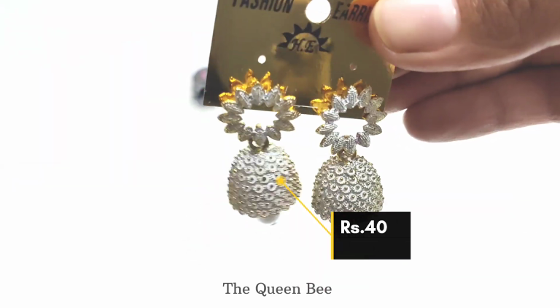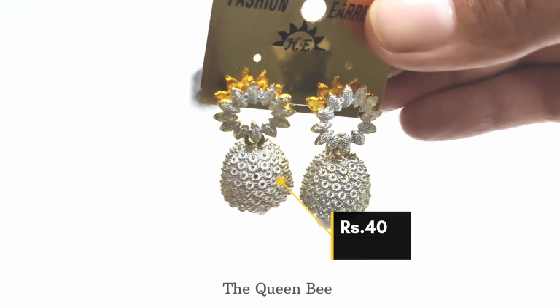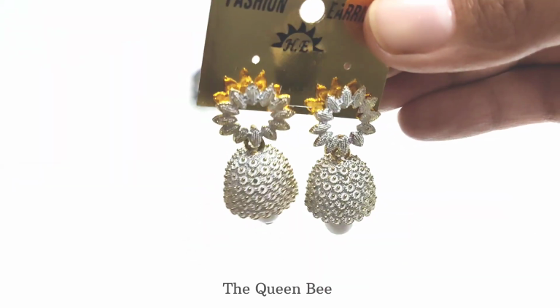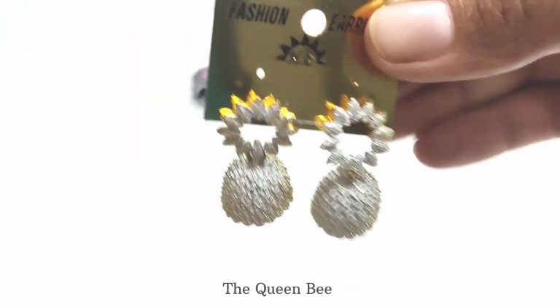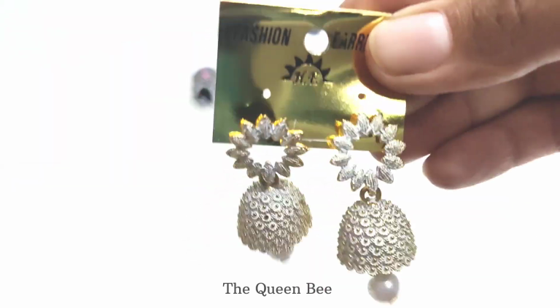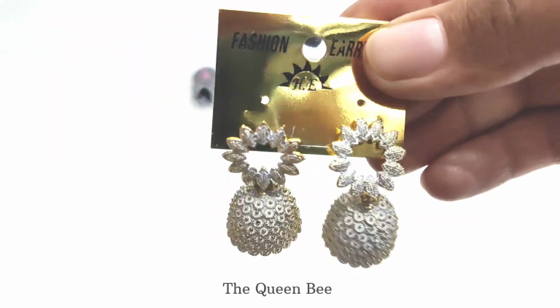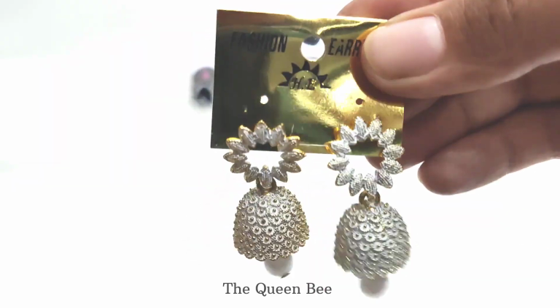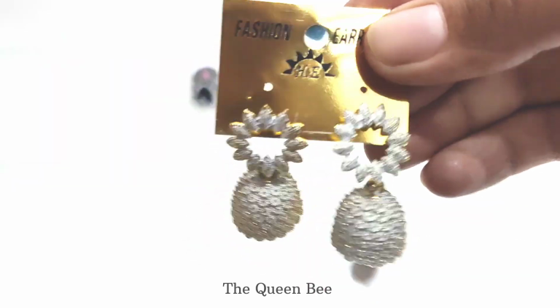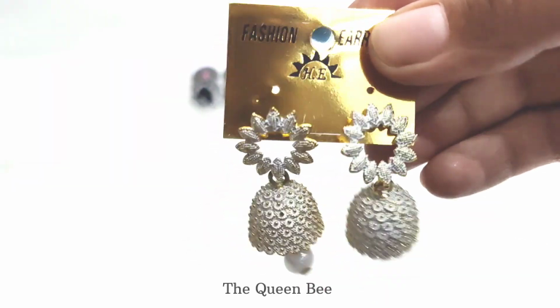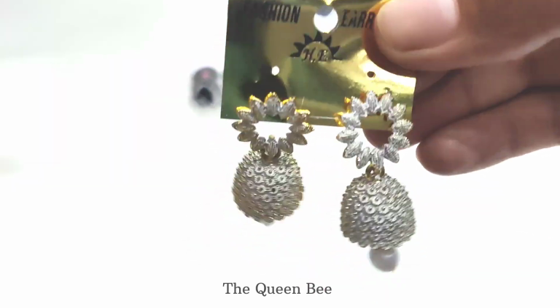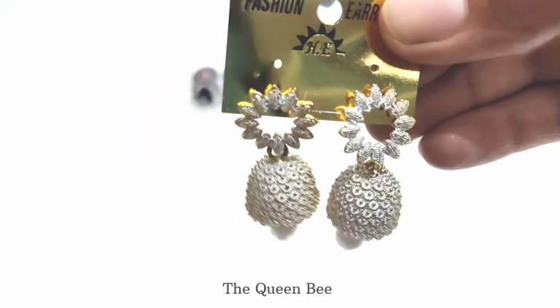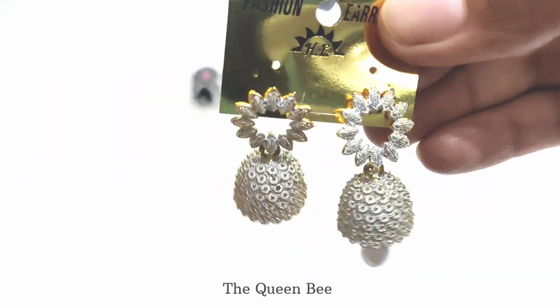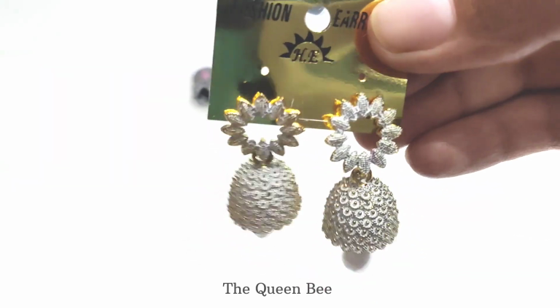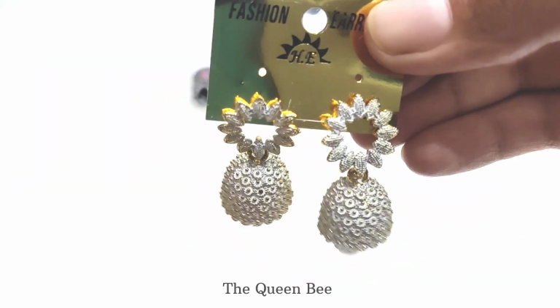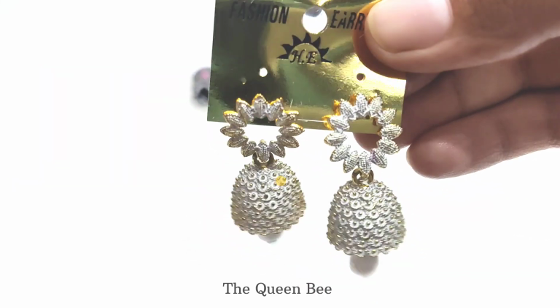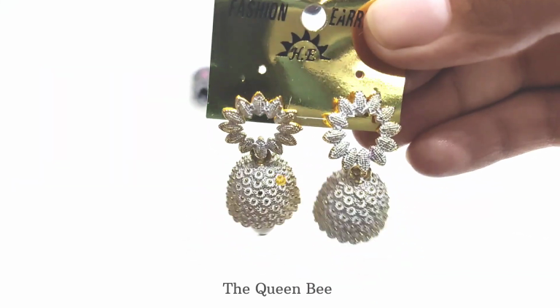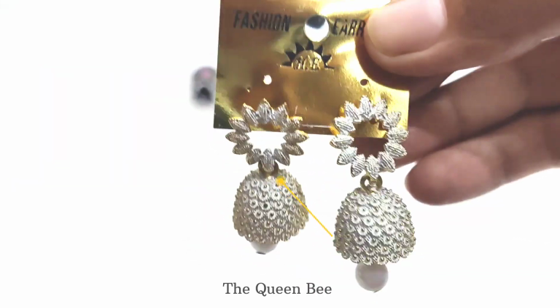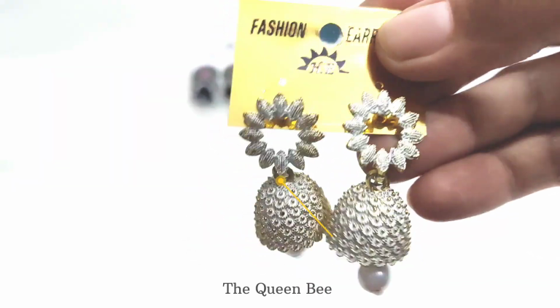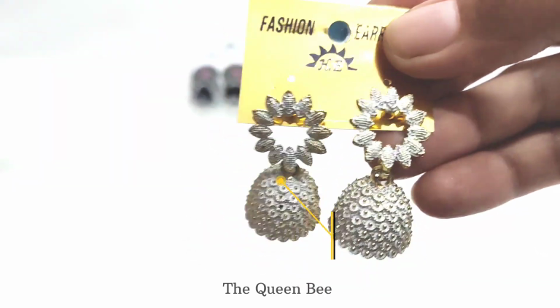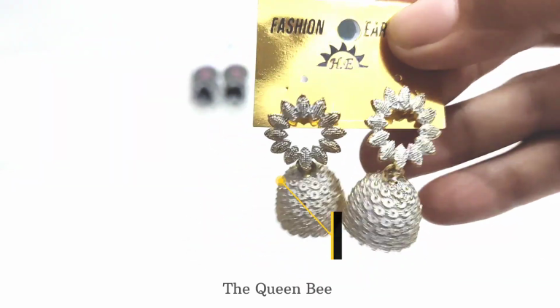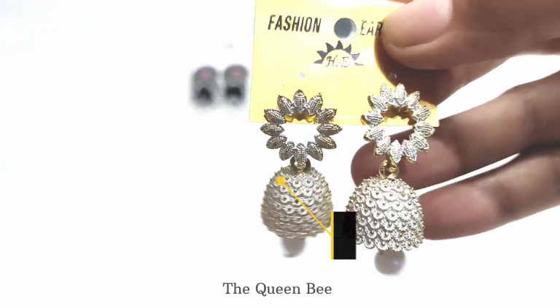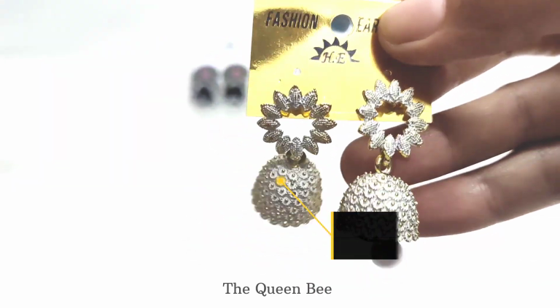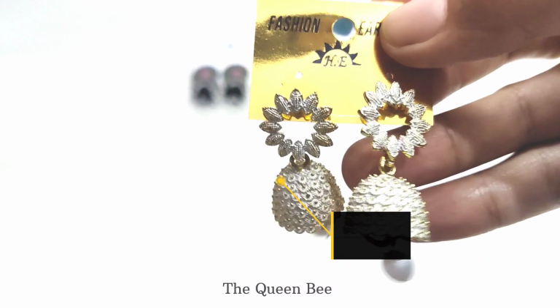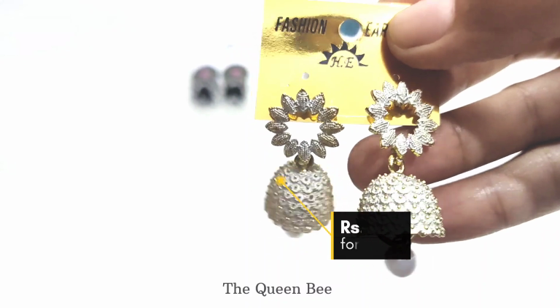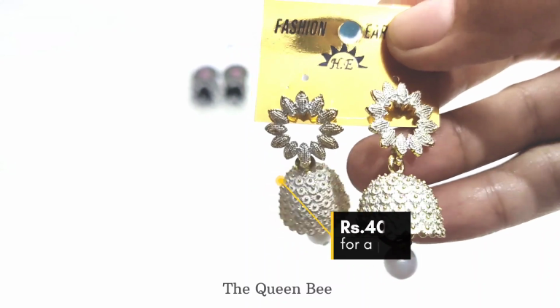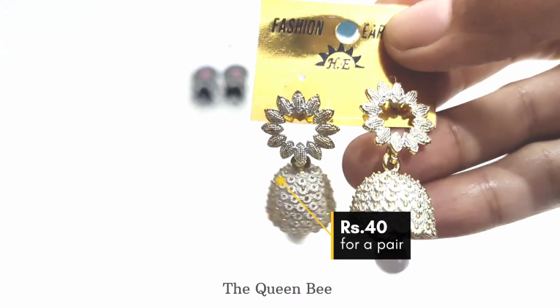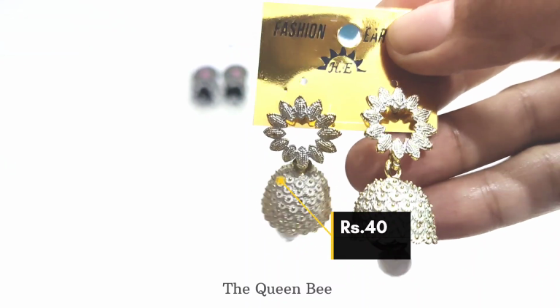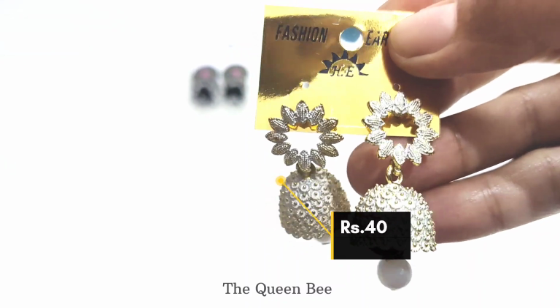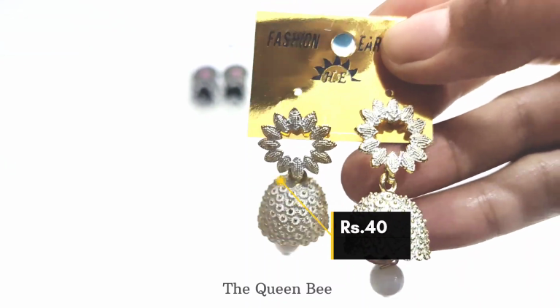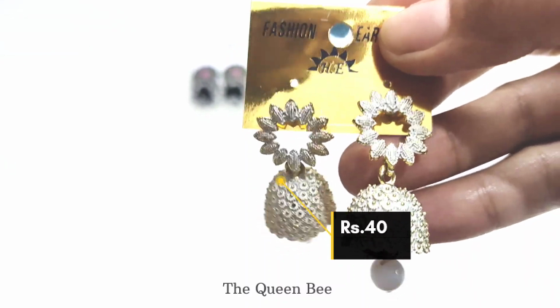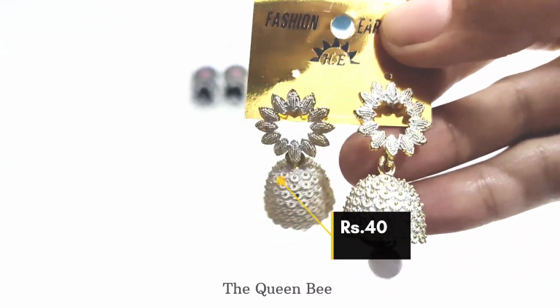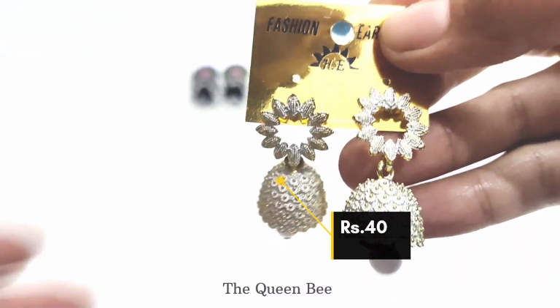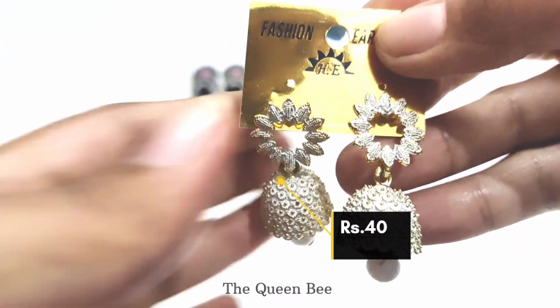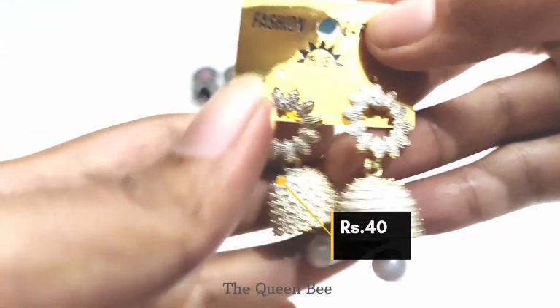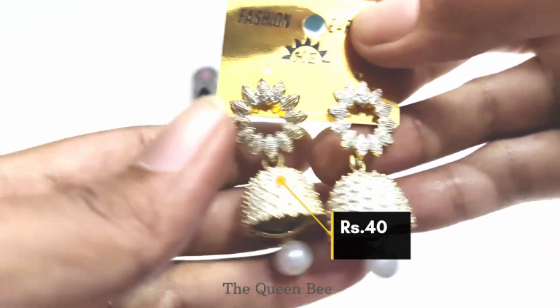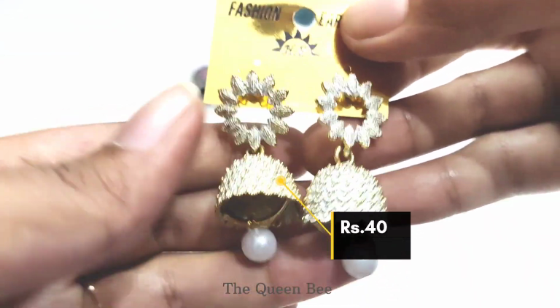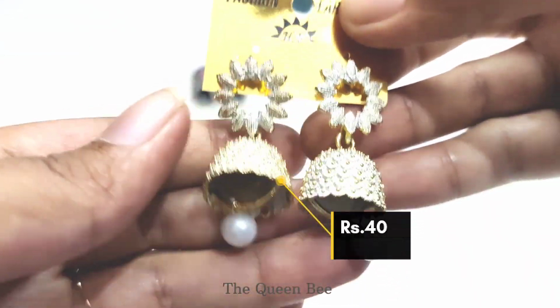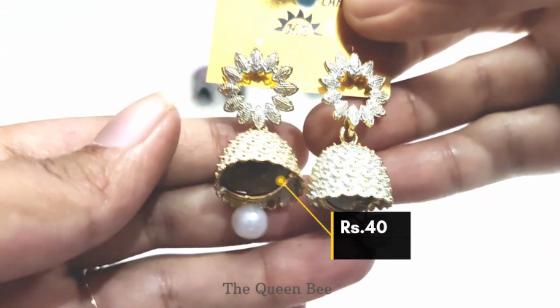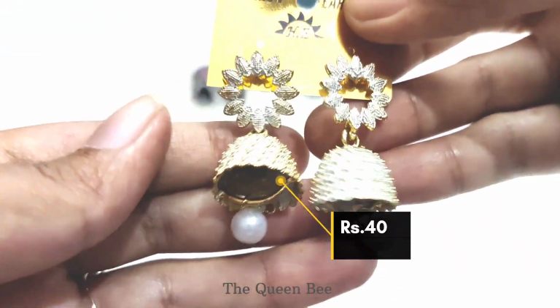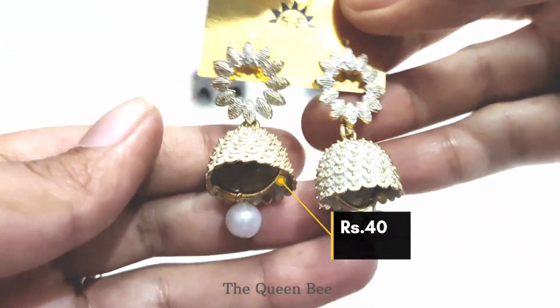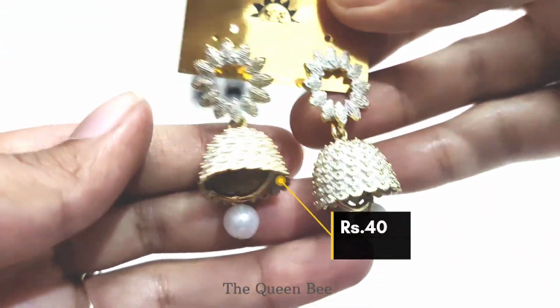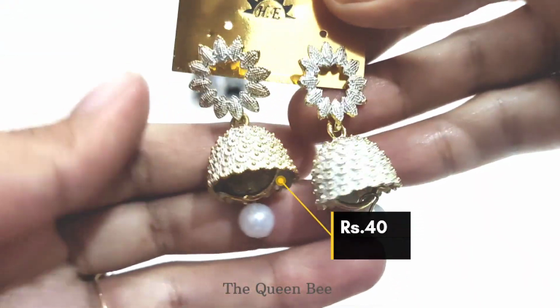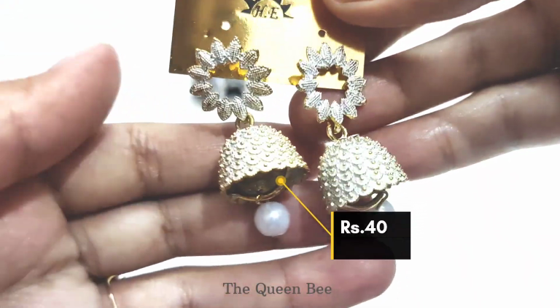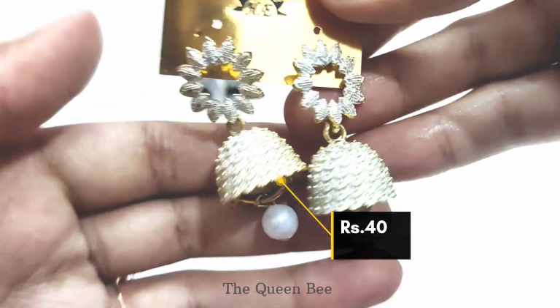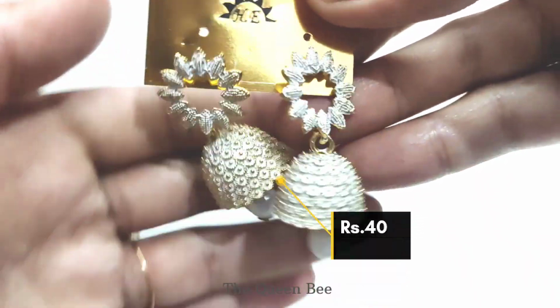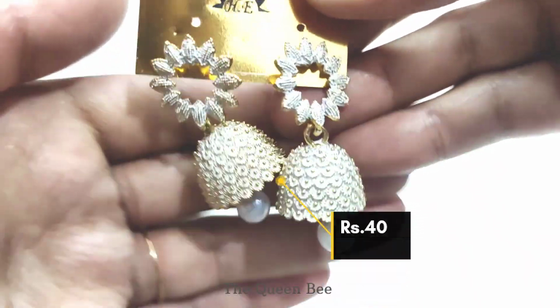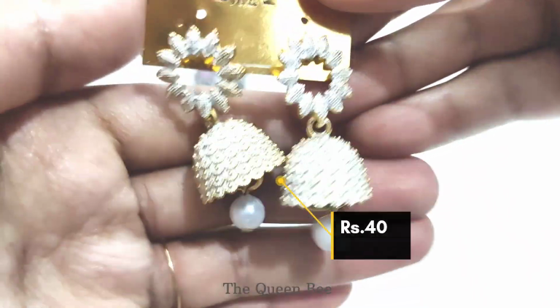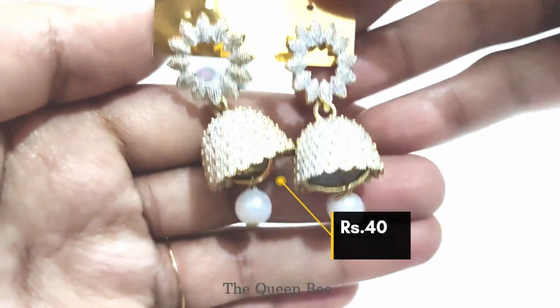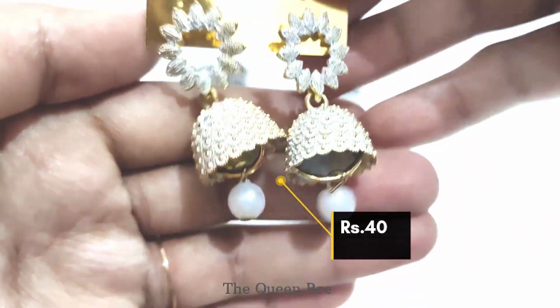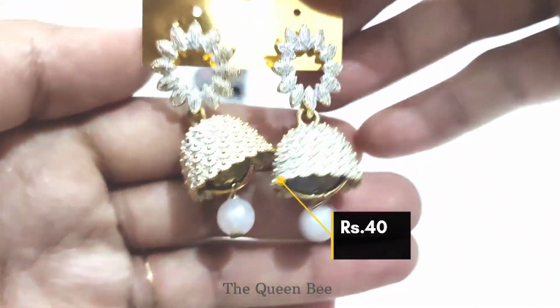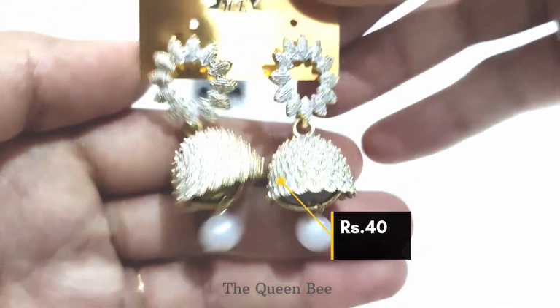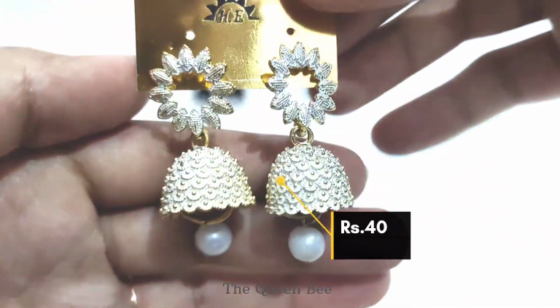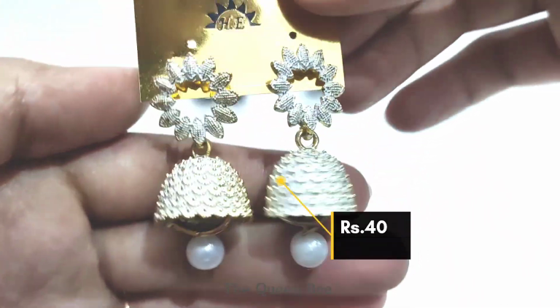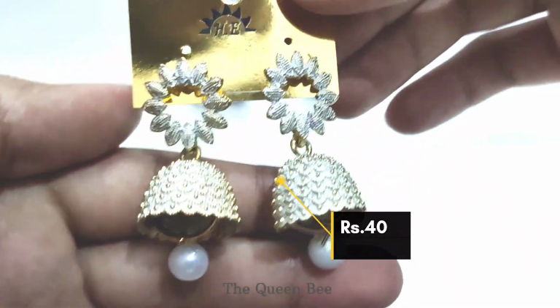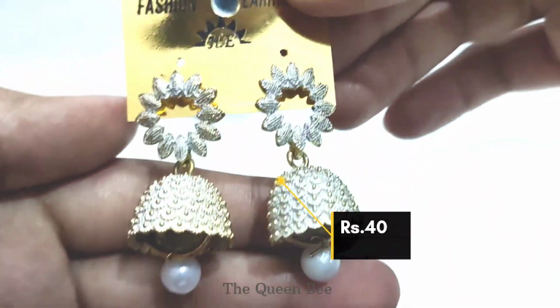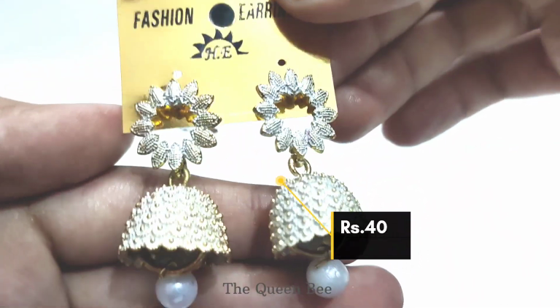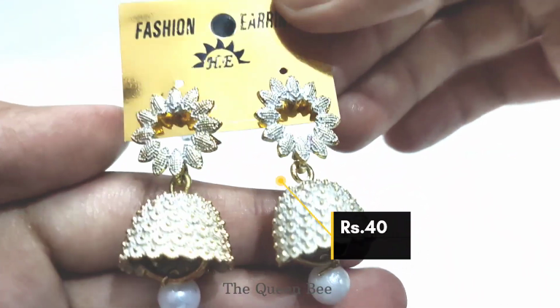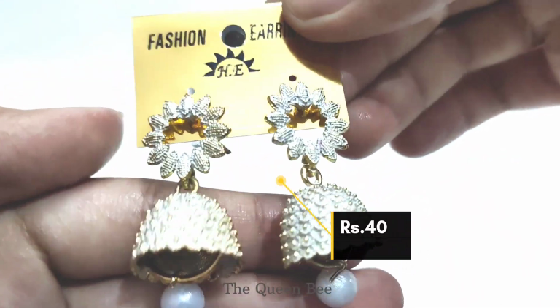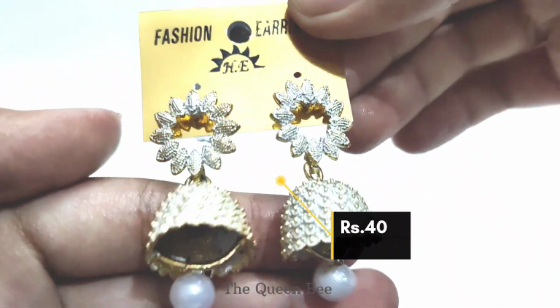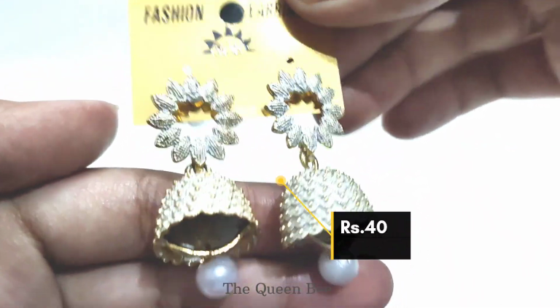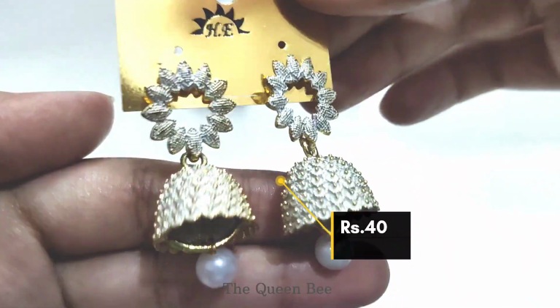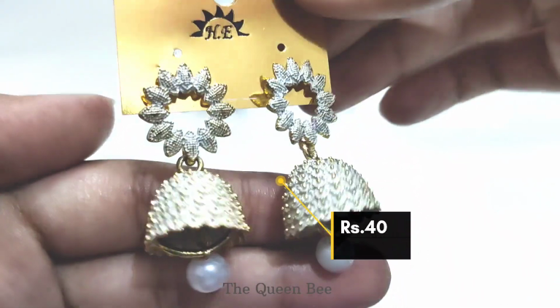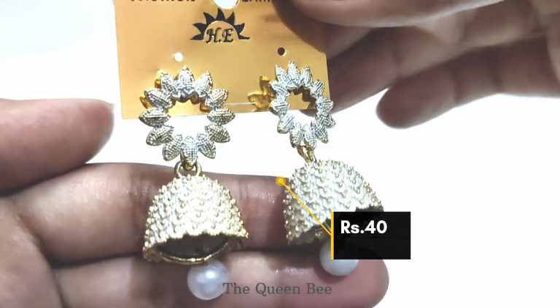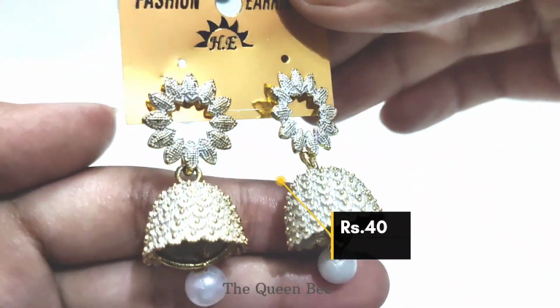The next one is this white color jhumka with pearl drops. It looks very pretty and cost 40 rupees.